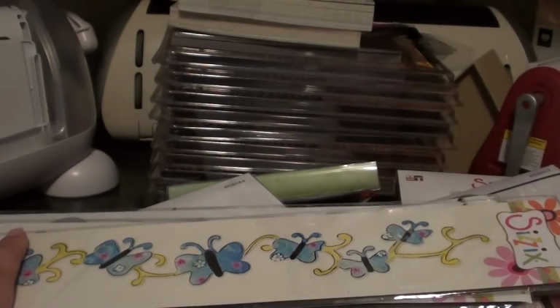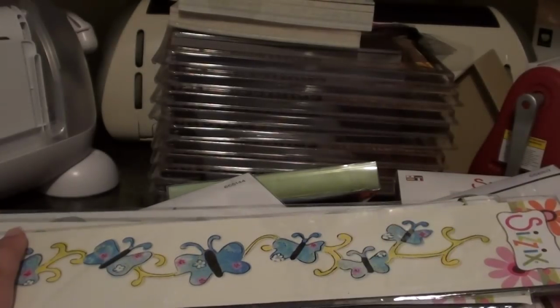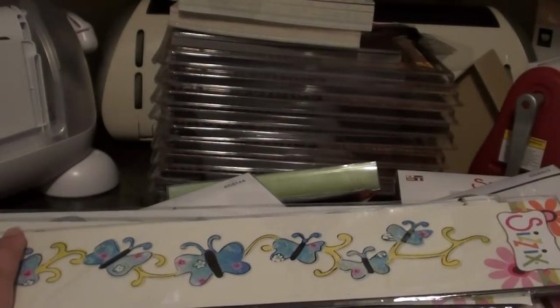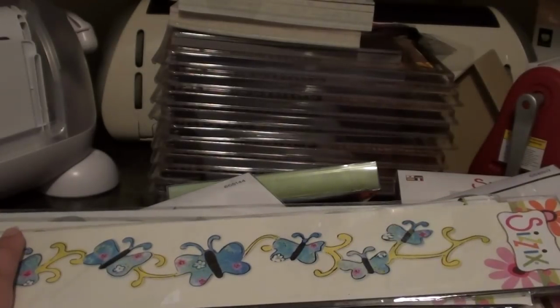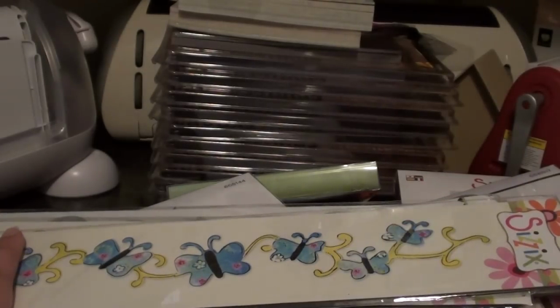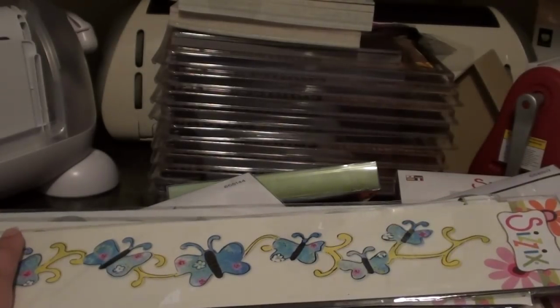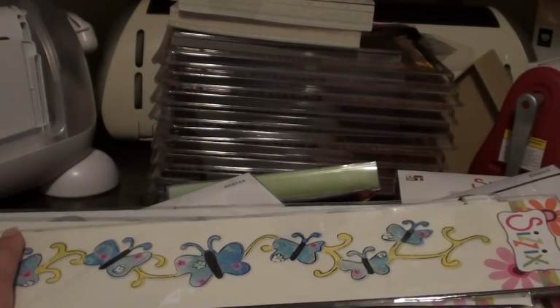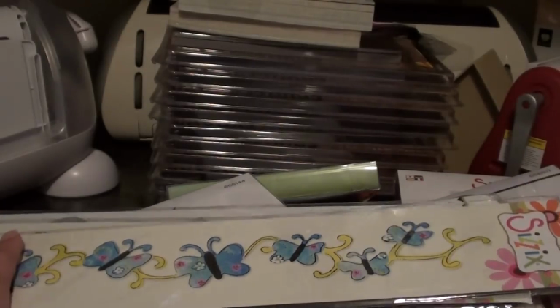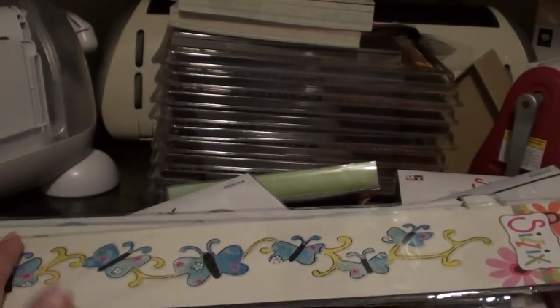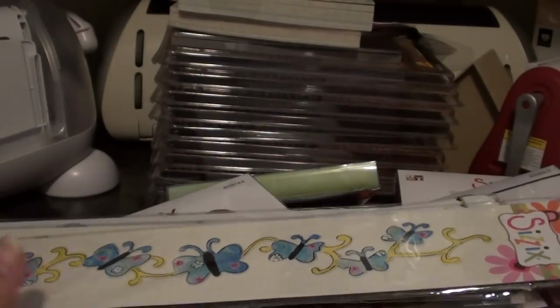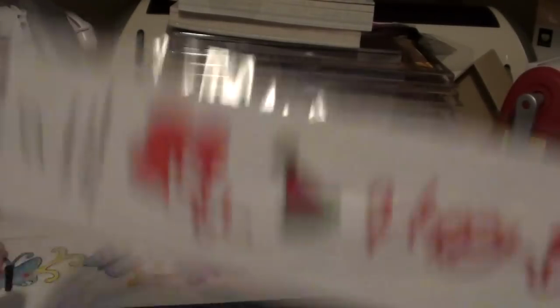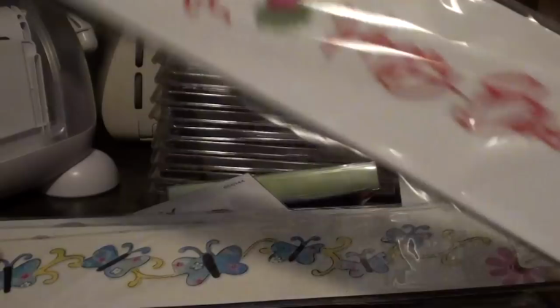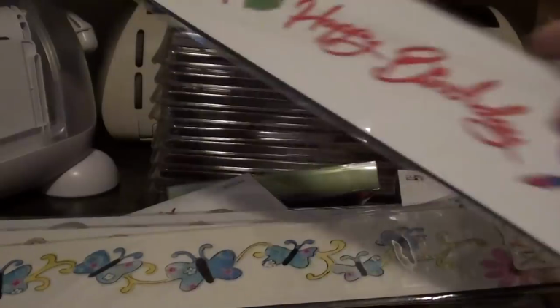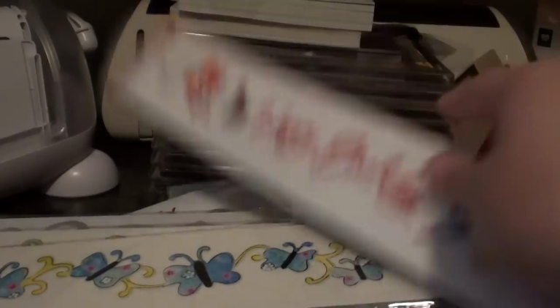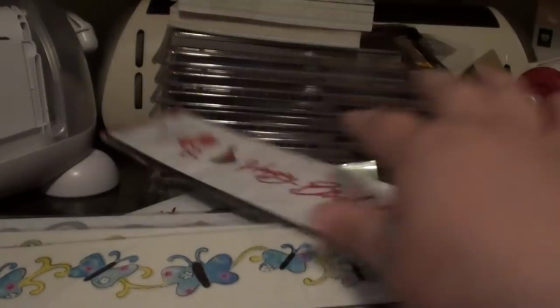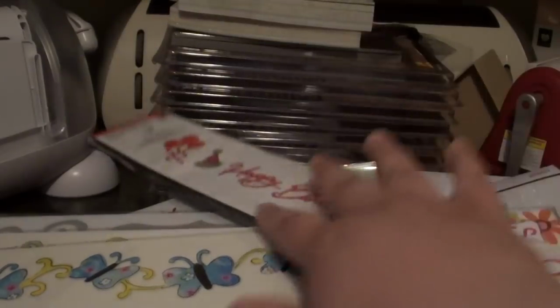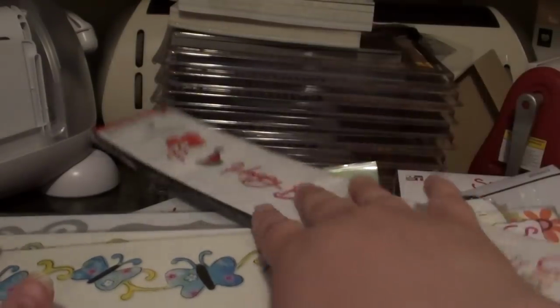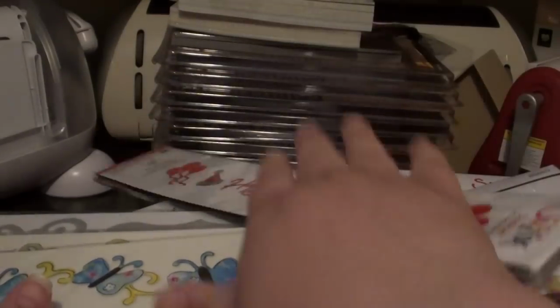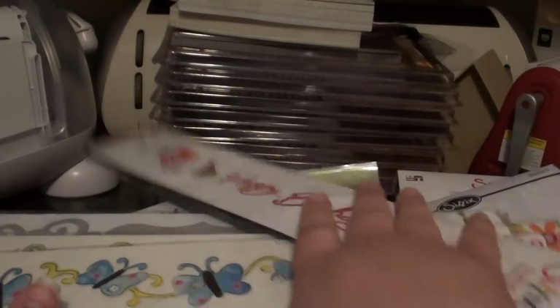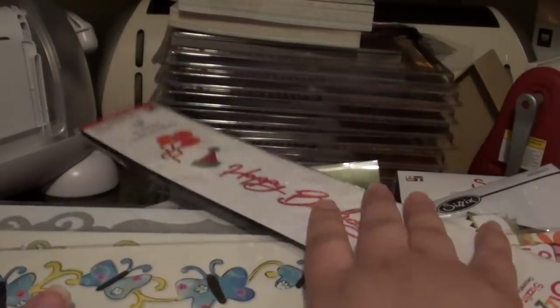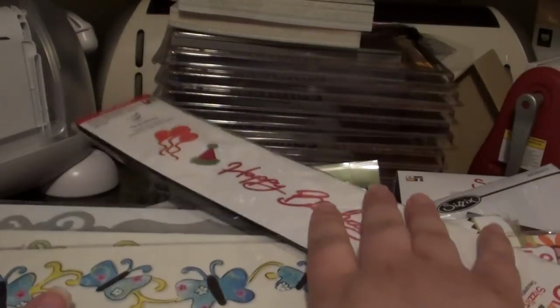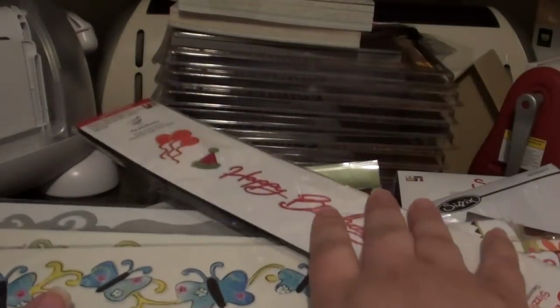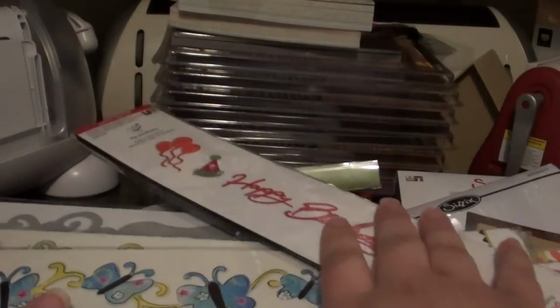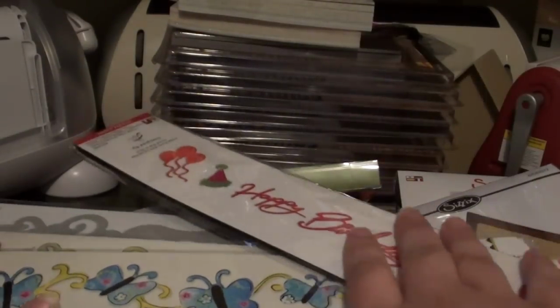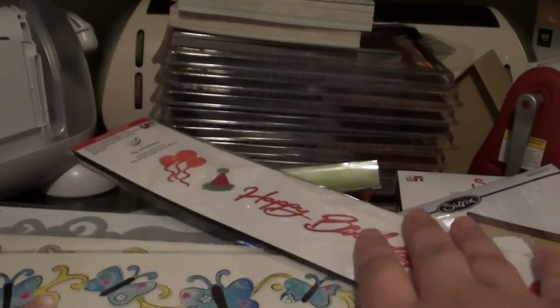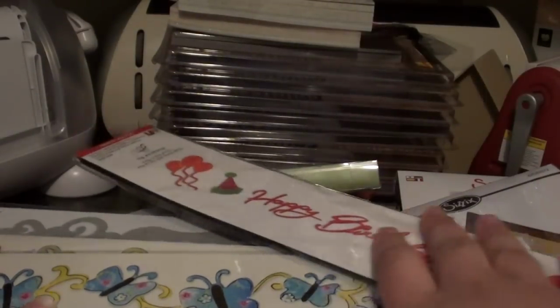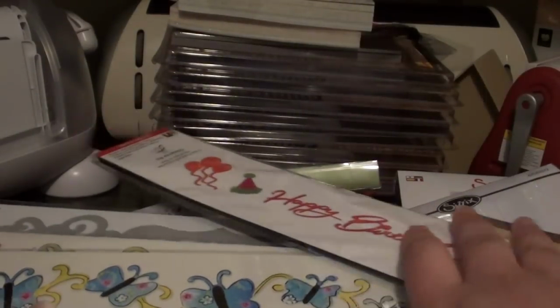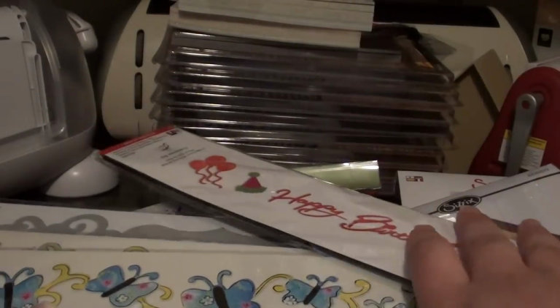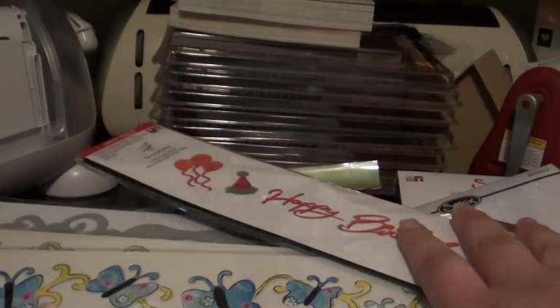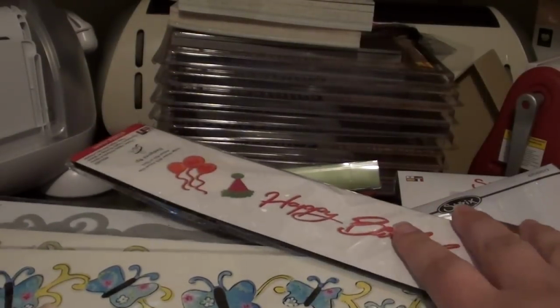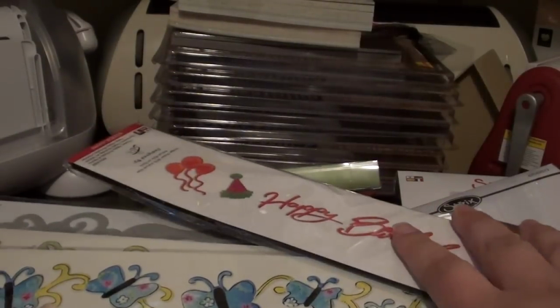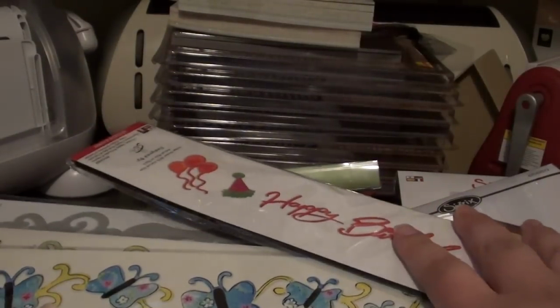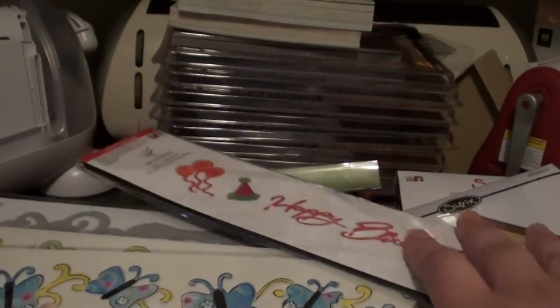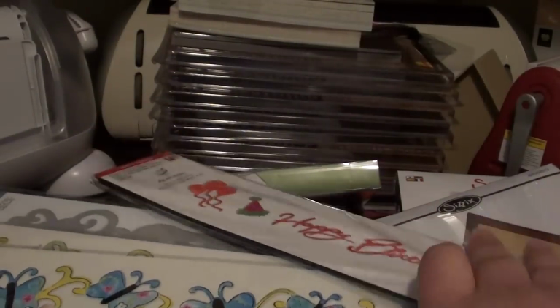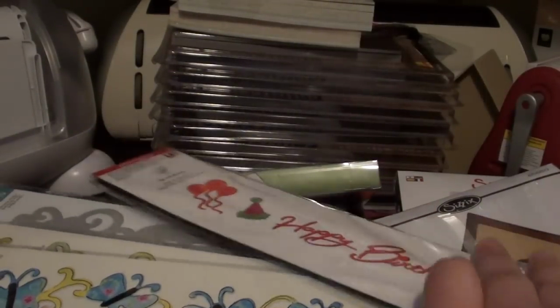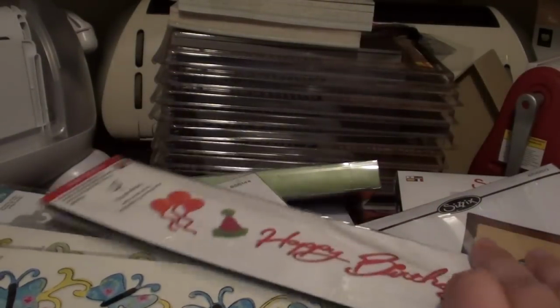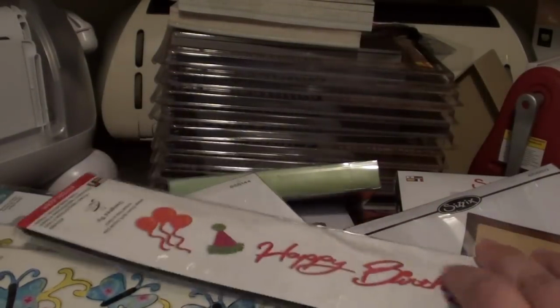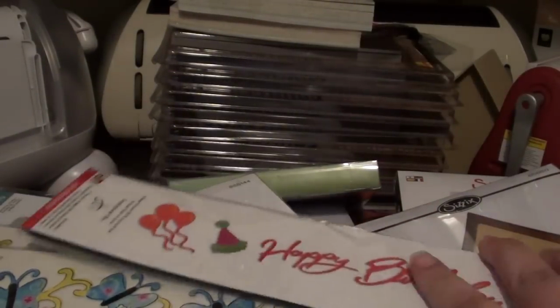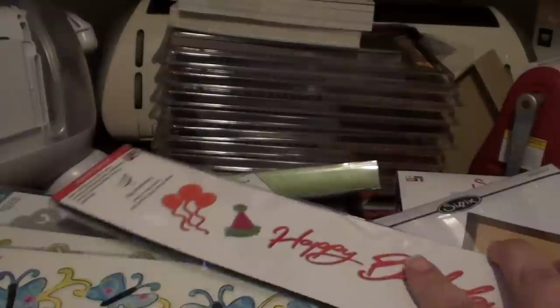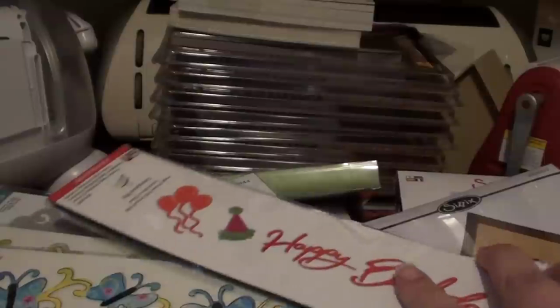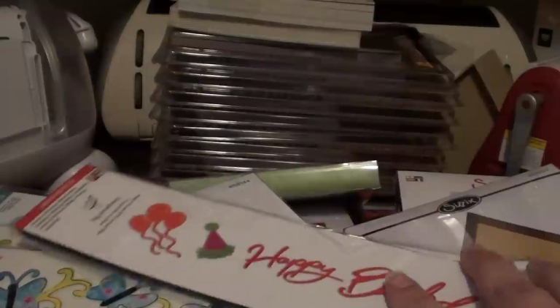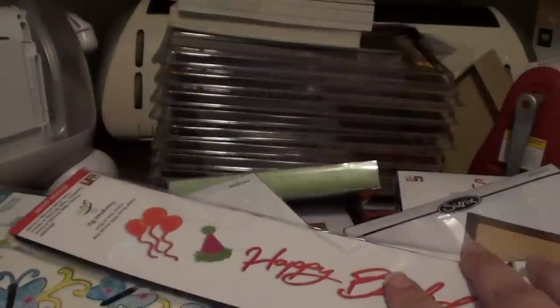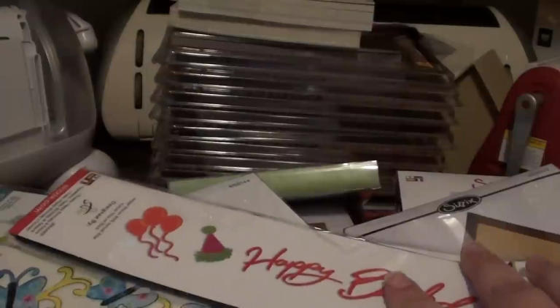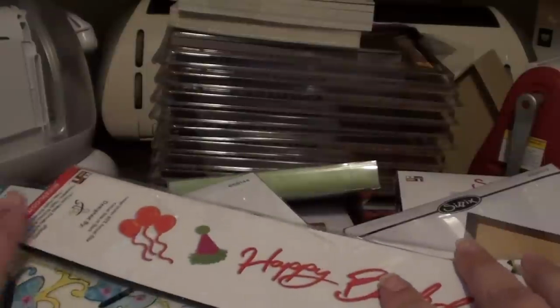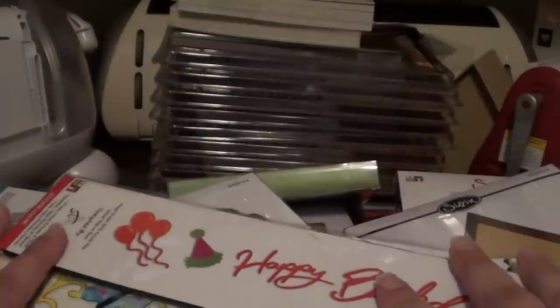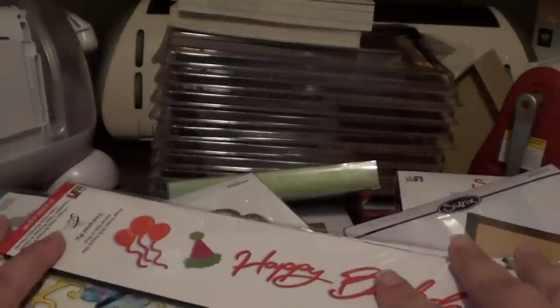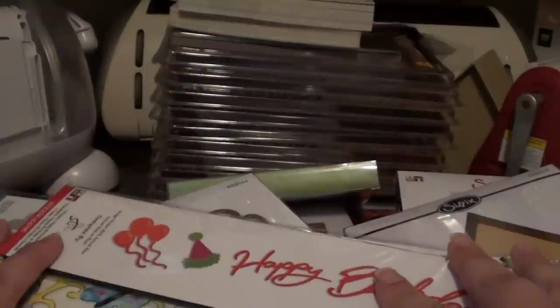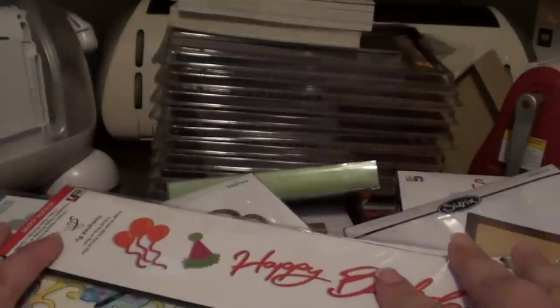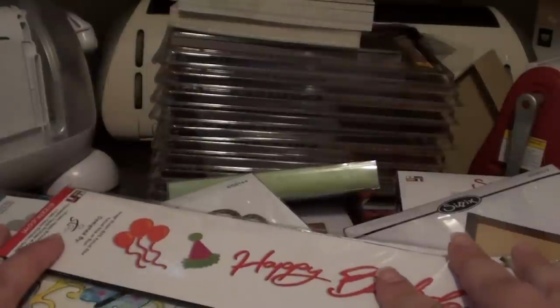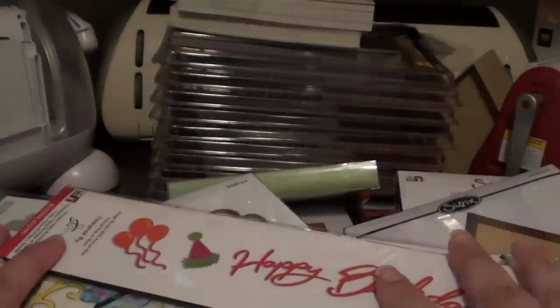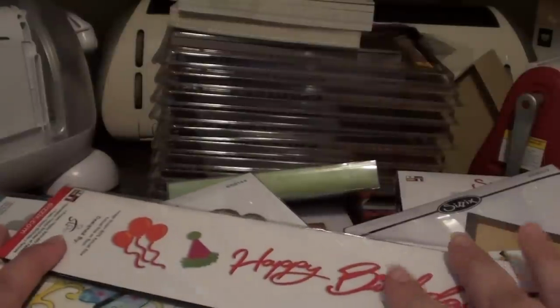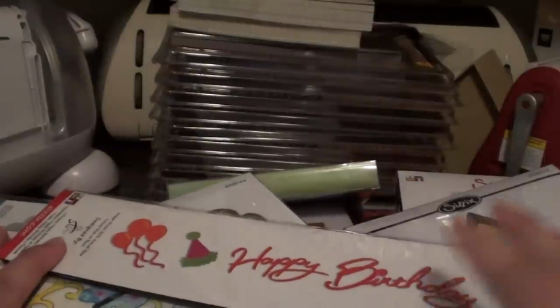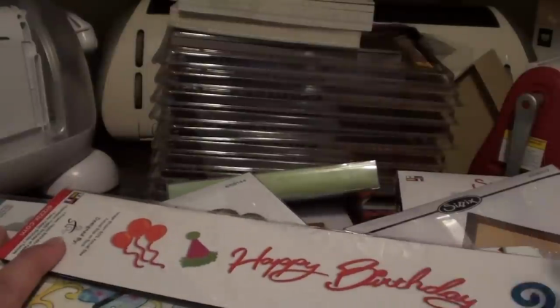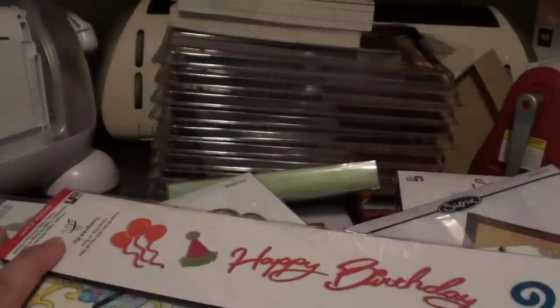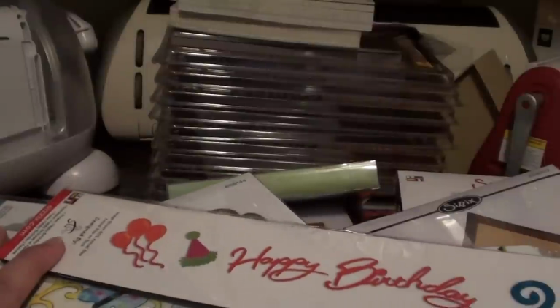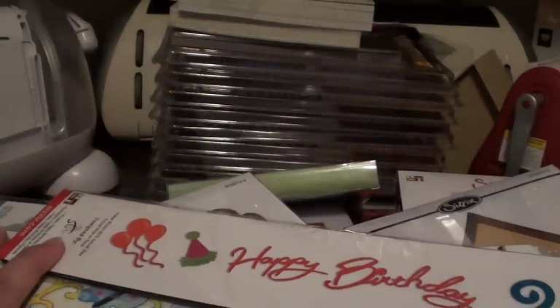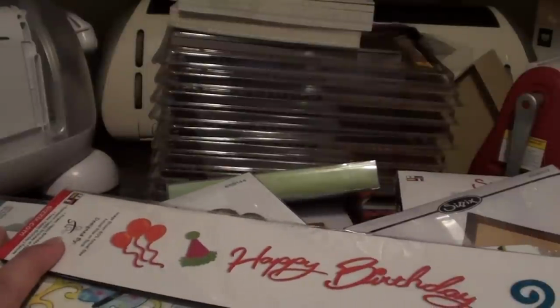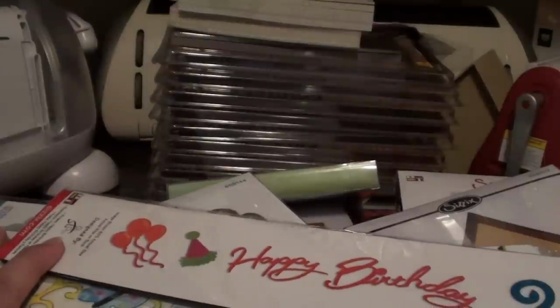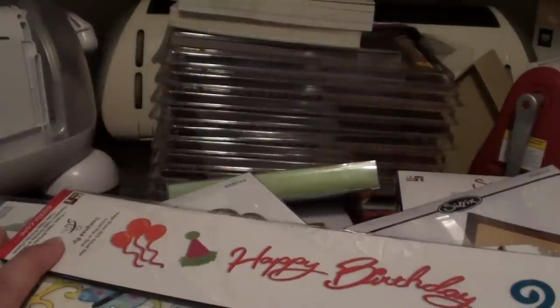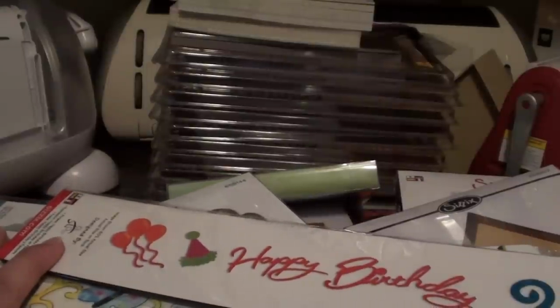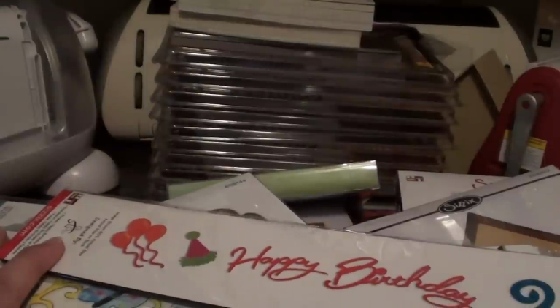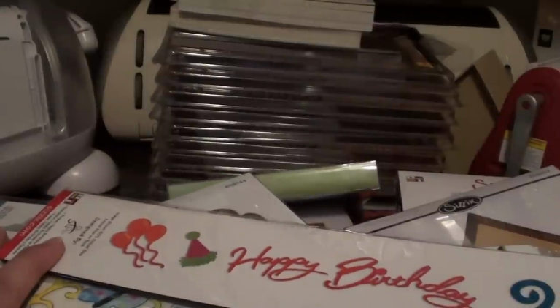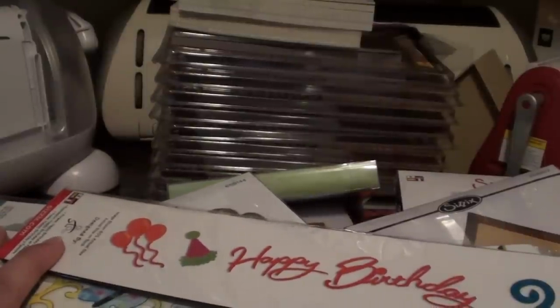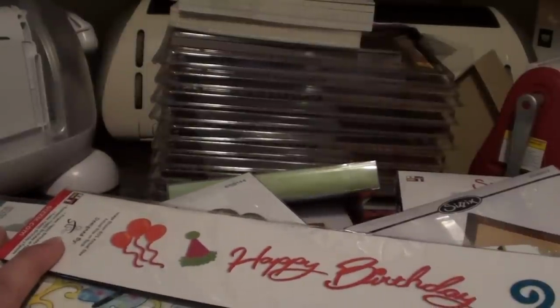So that's my huge Sizzix.com haul. Thanks for watching, and happy scrapping. I'll see you in my next video.